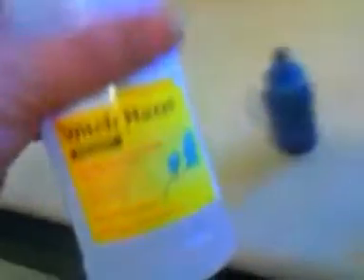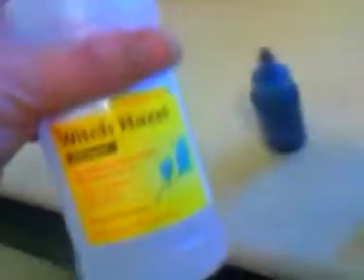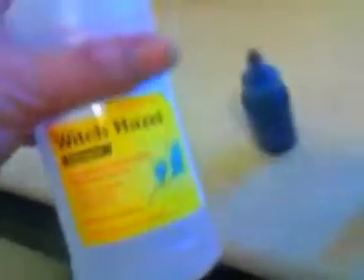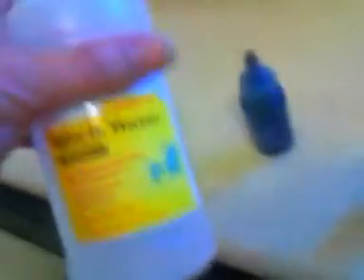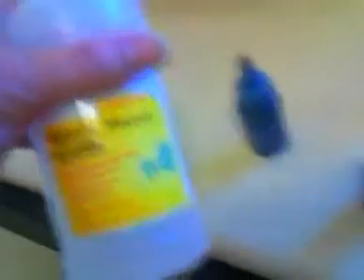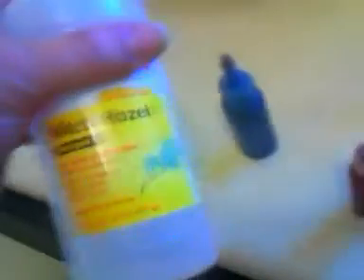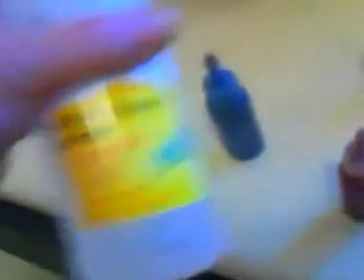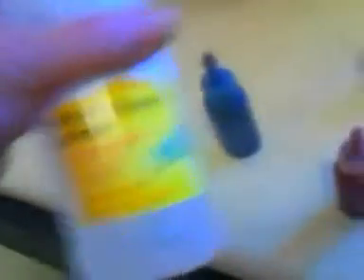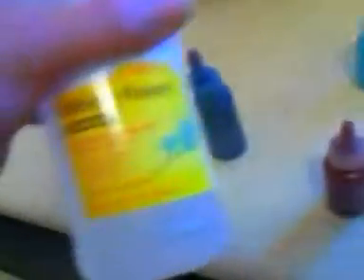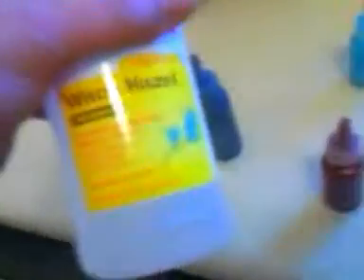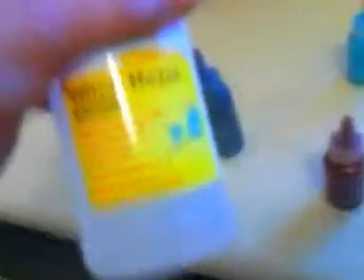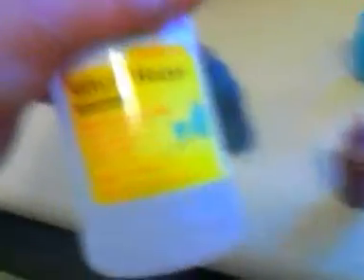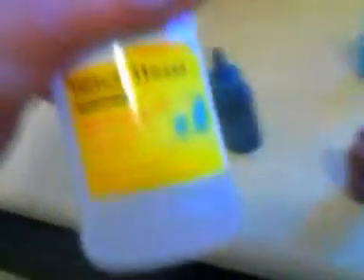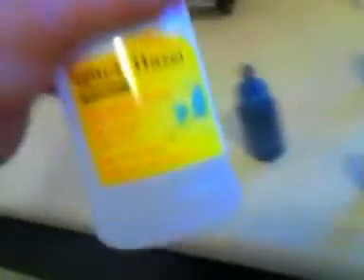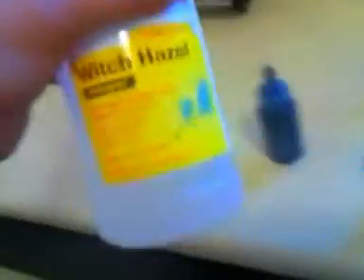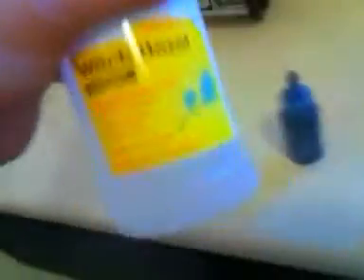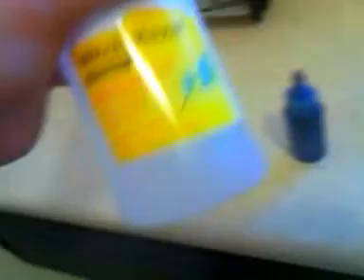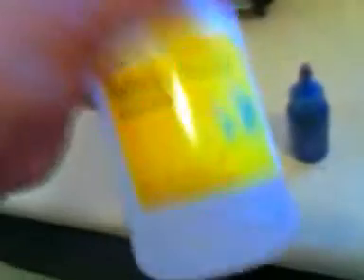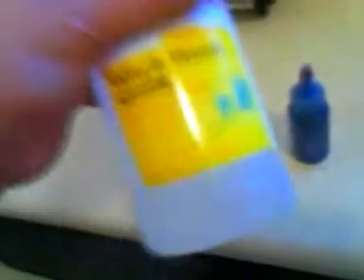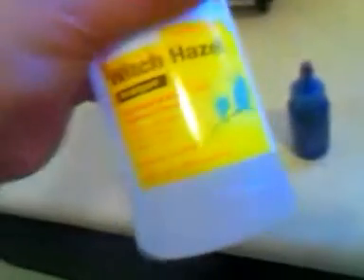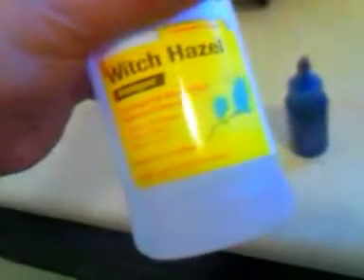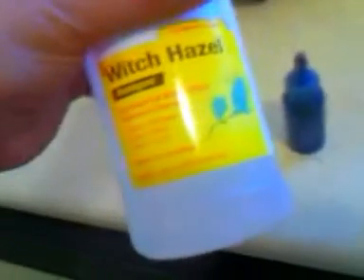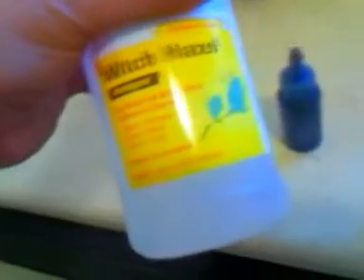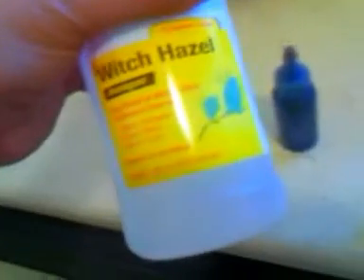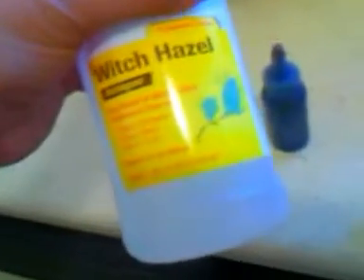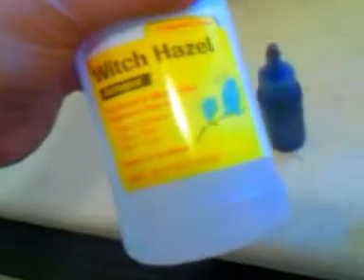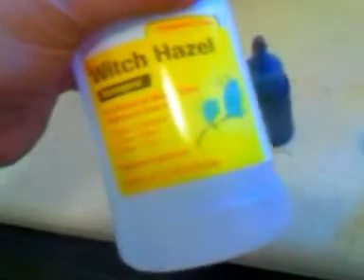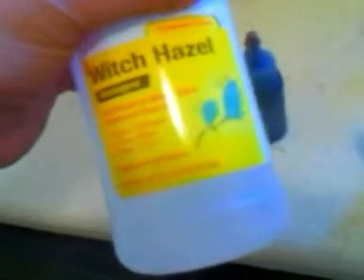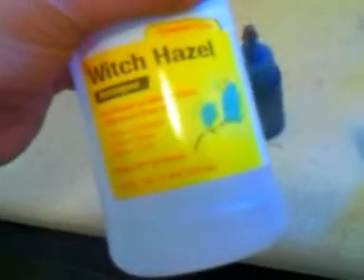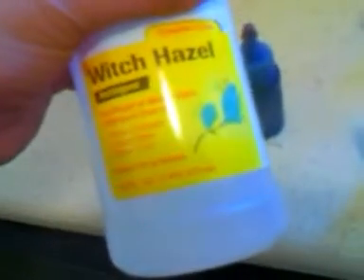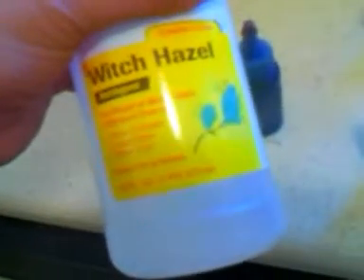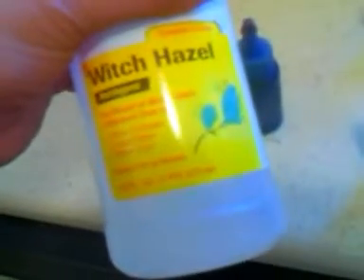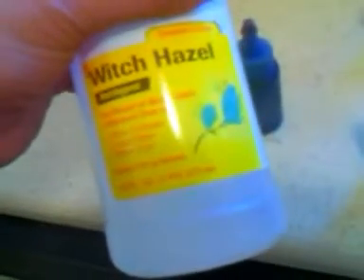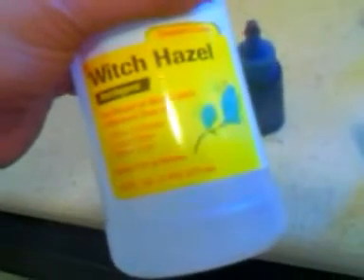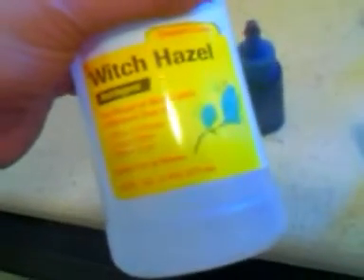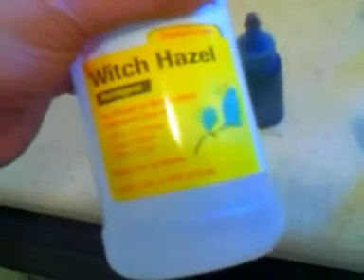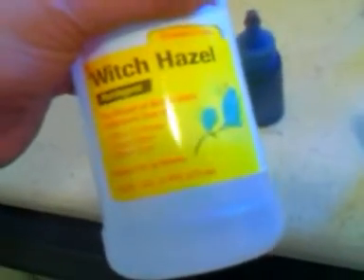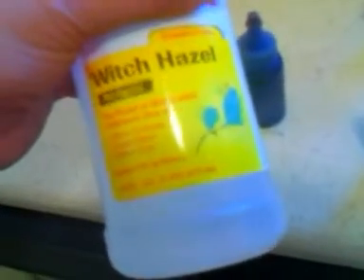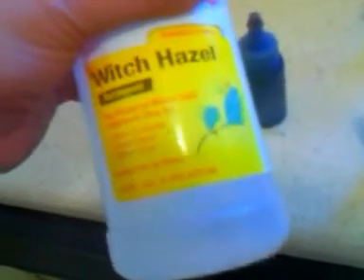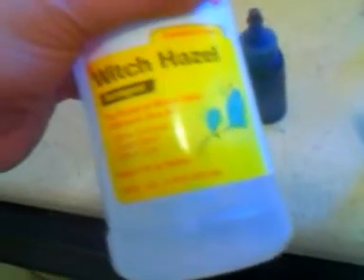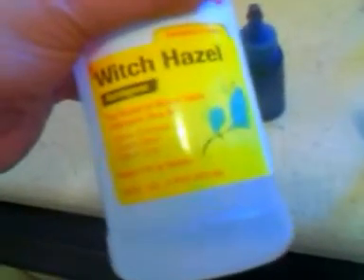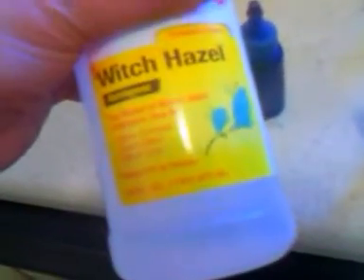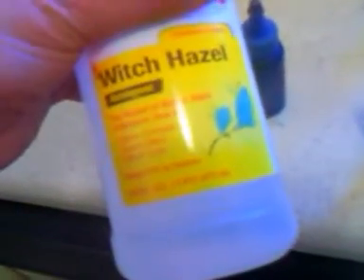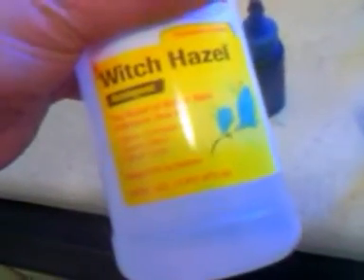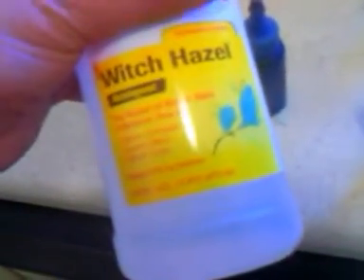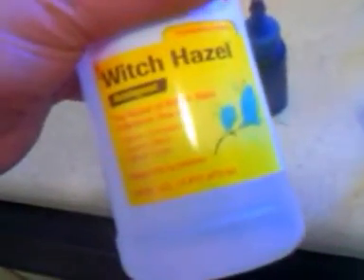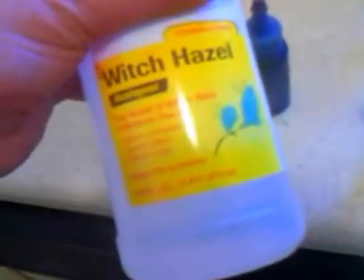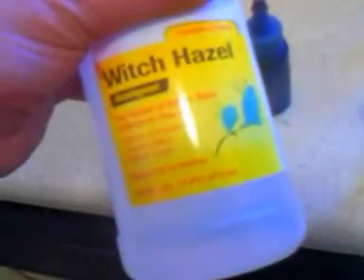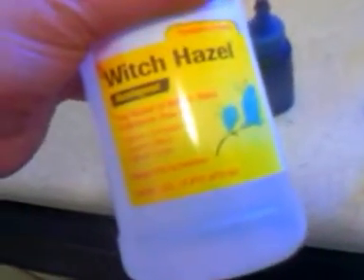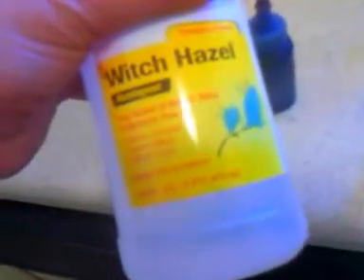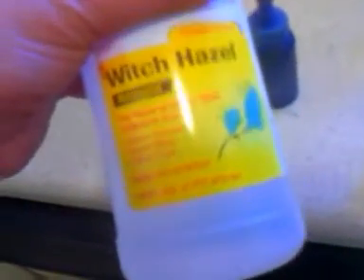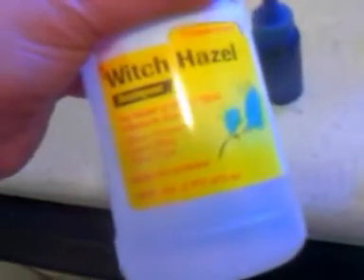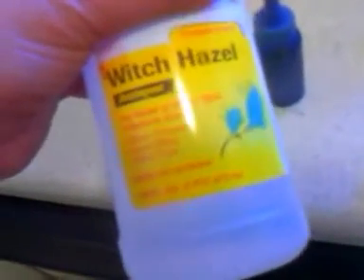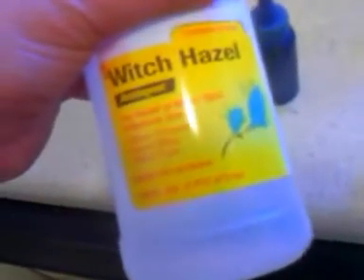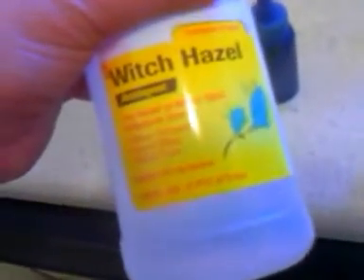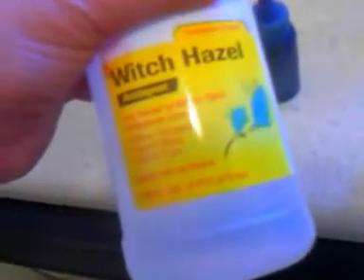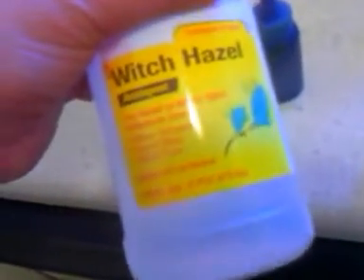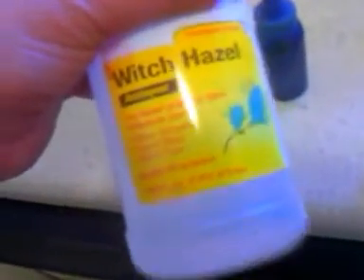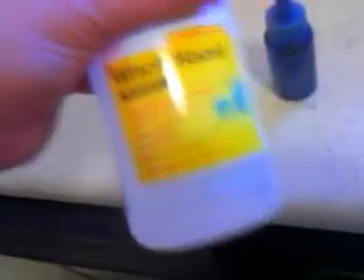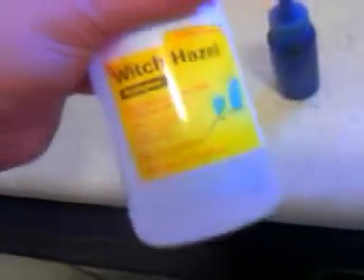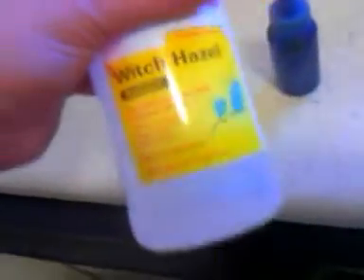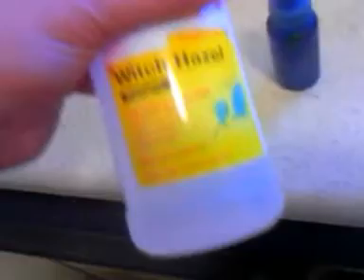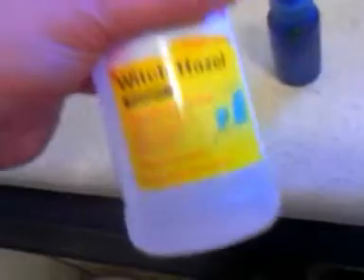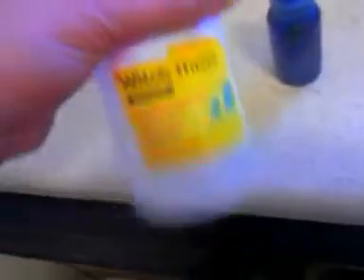You know what, I might start using a couple of drops of this stuff on paper towels when I wipe people.